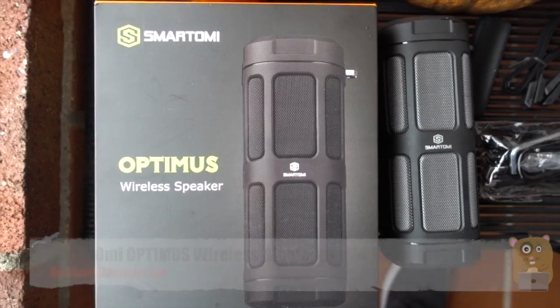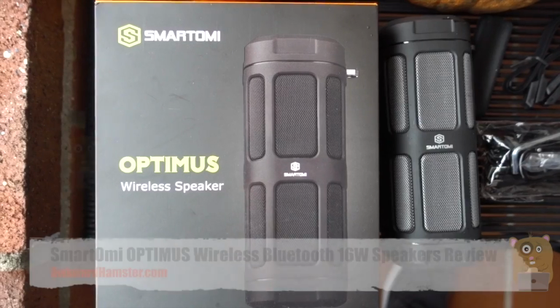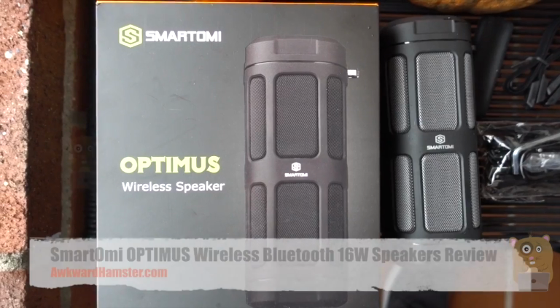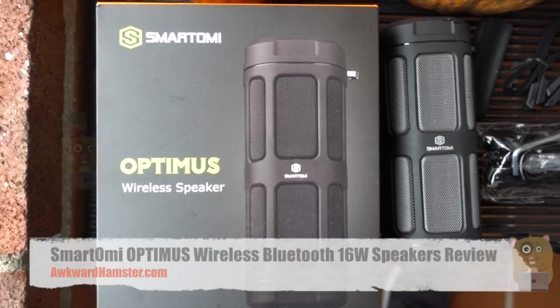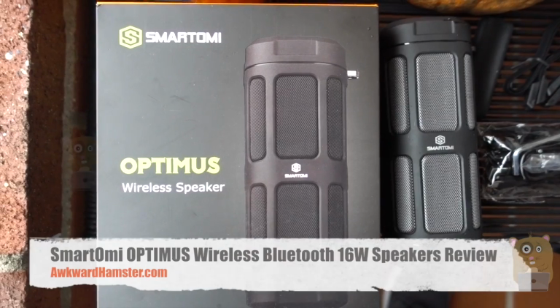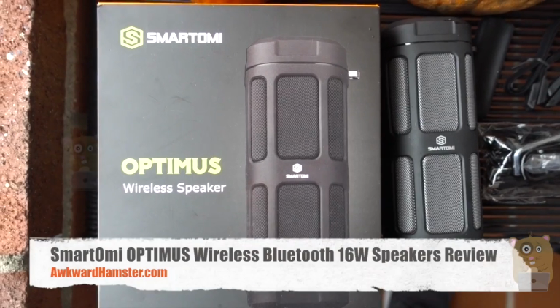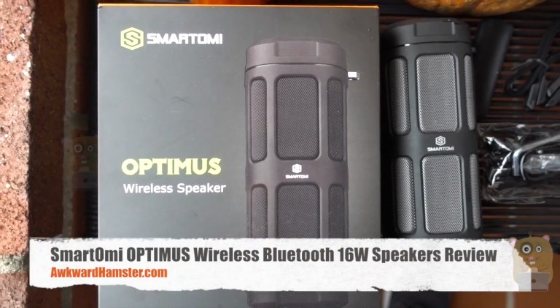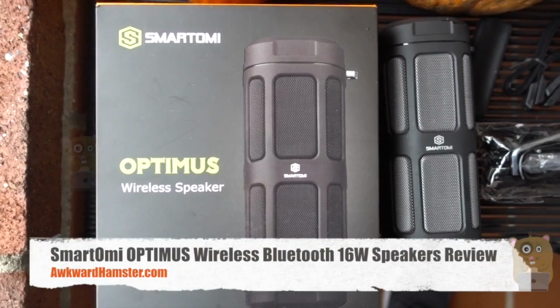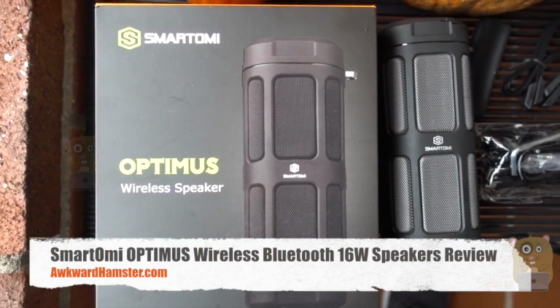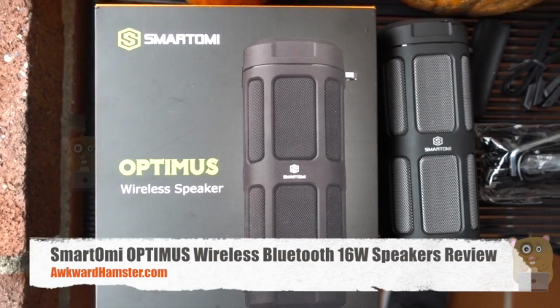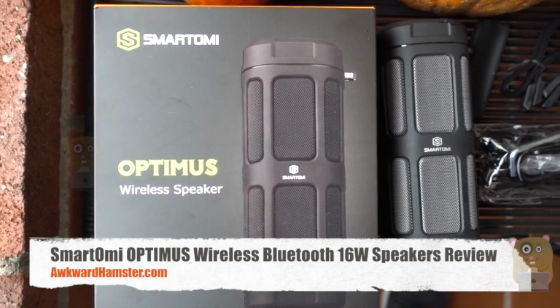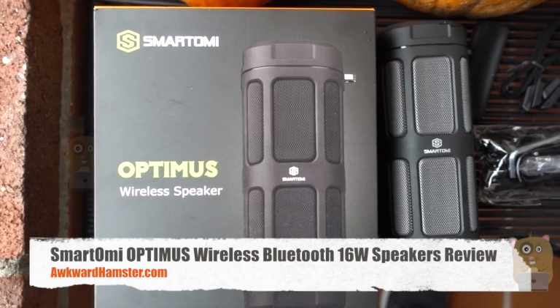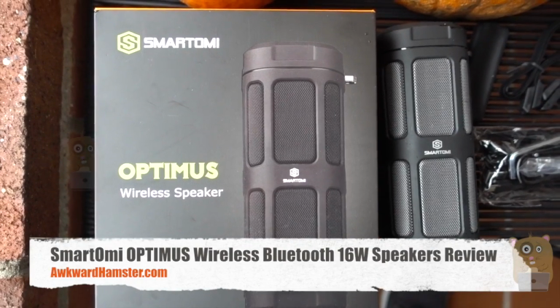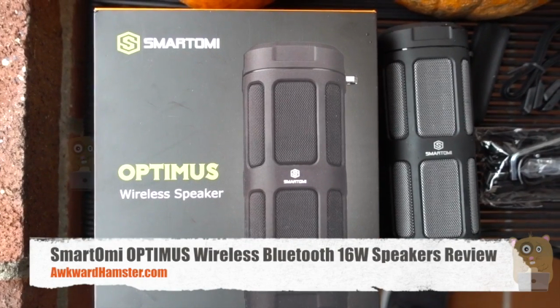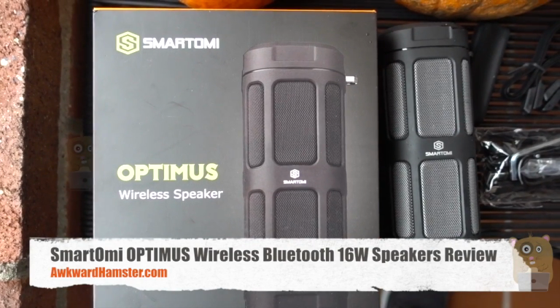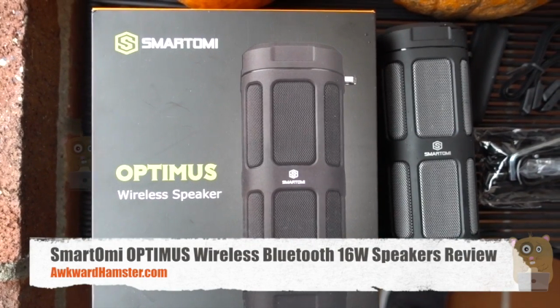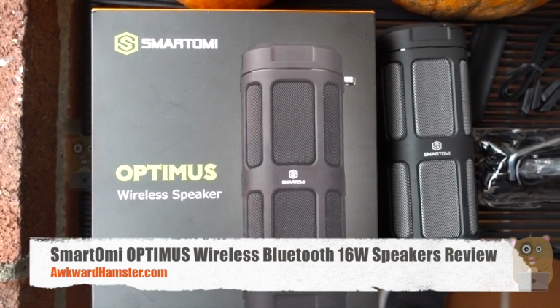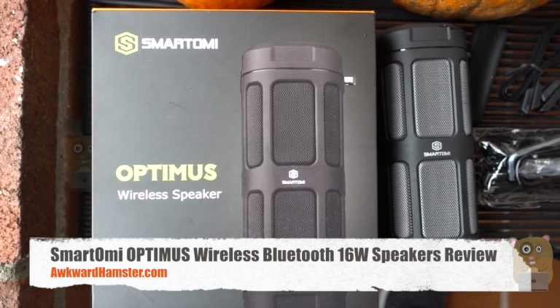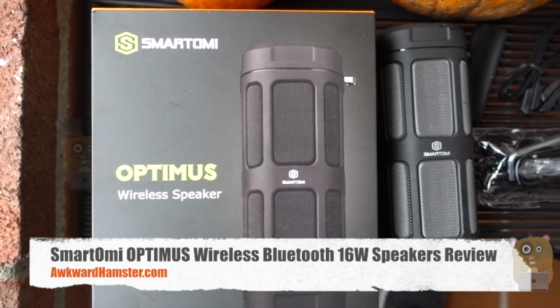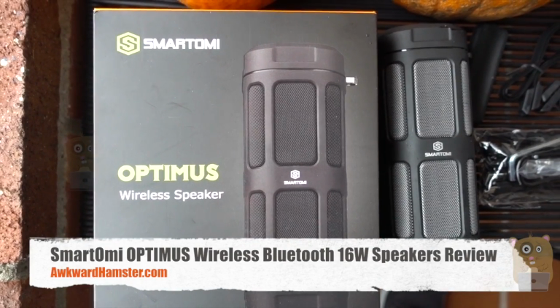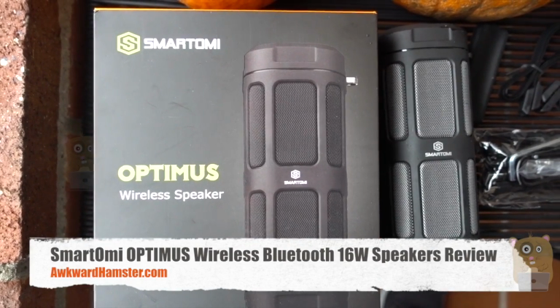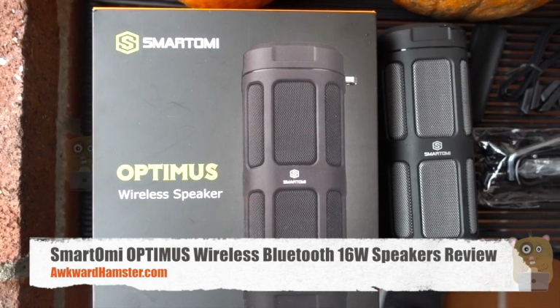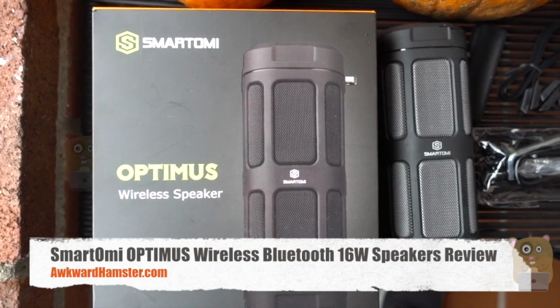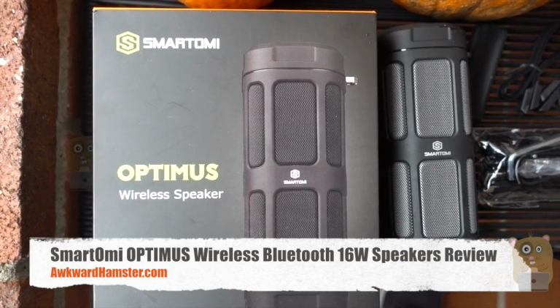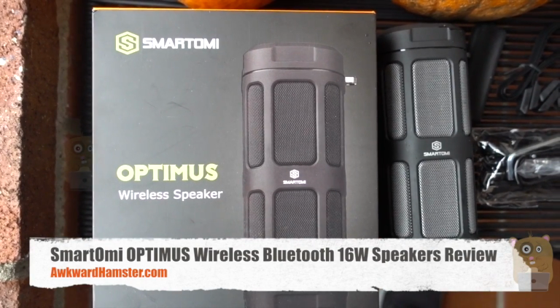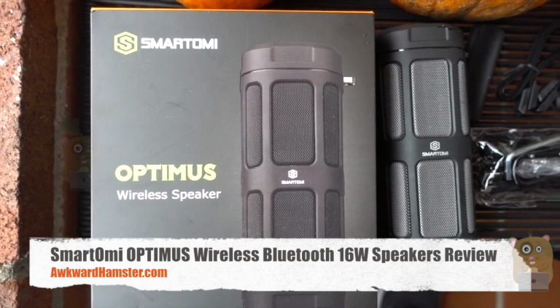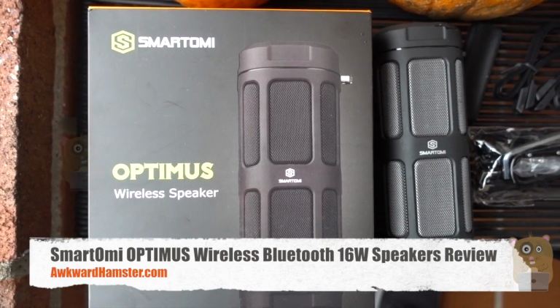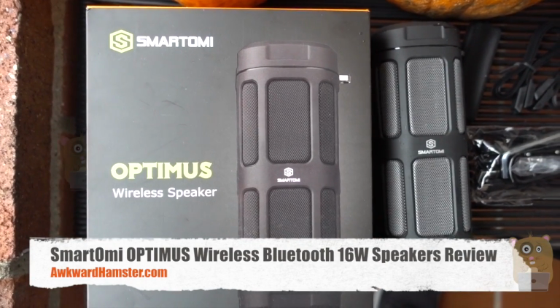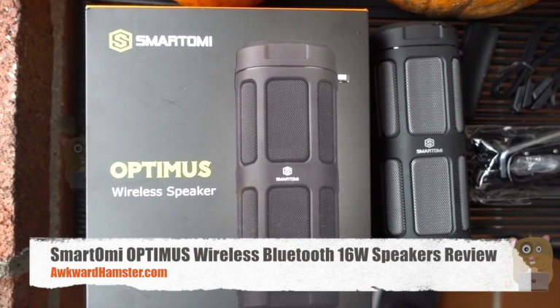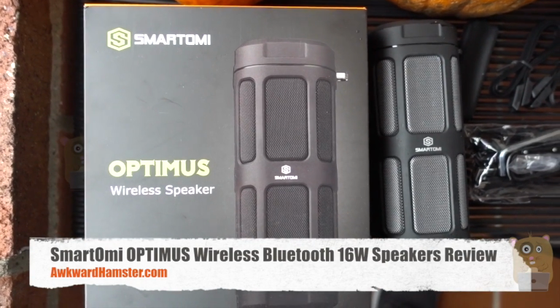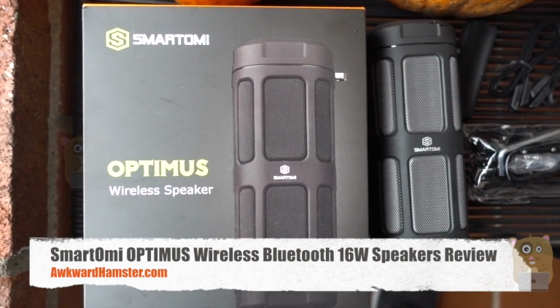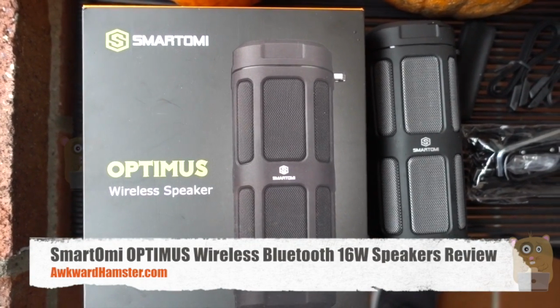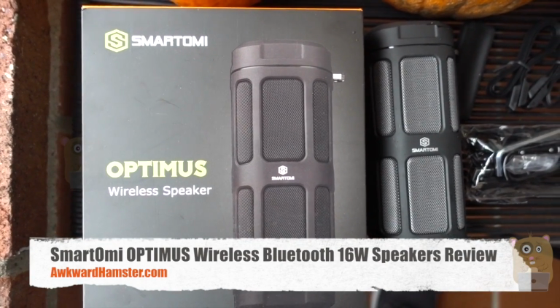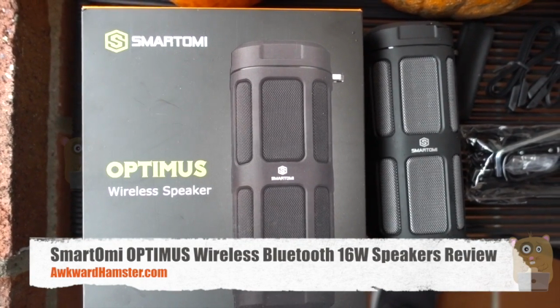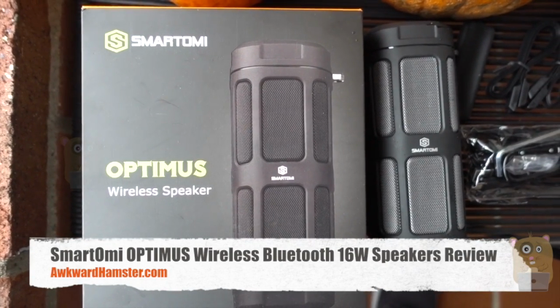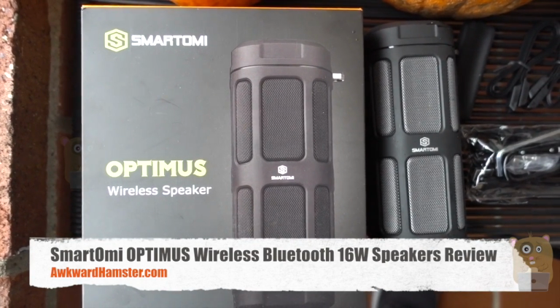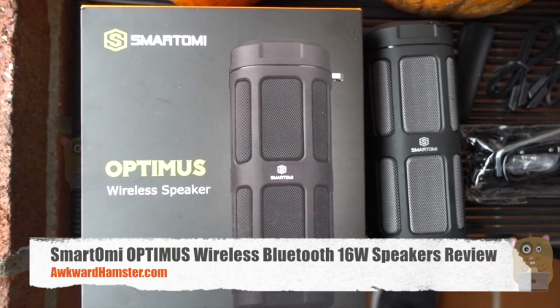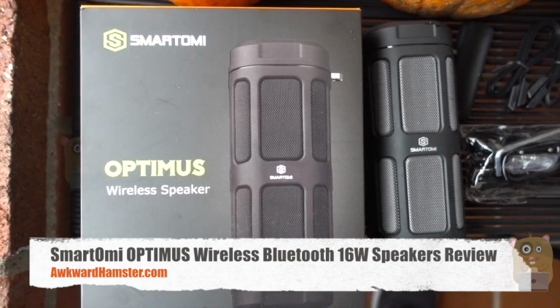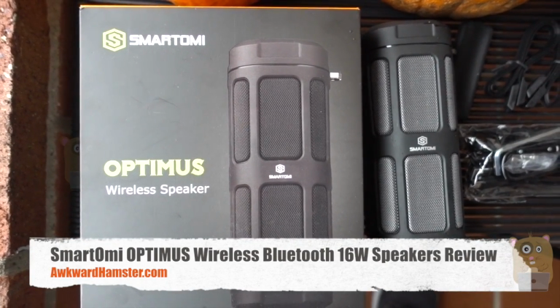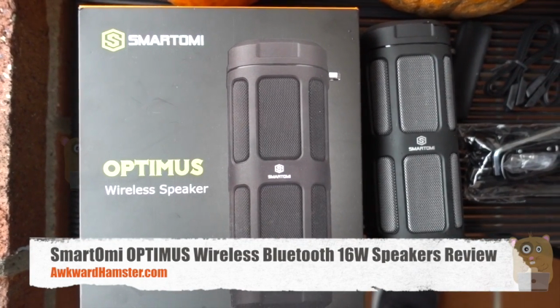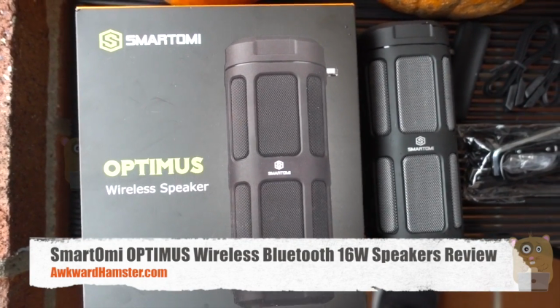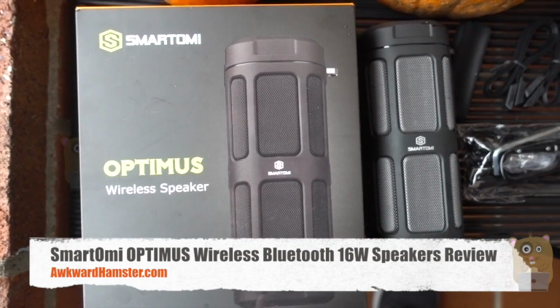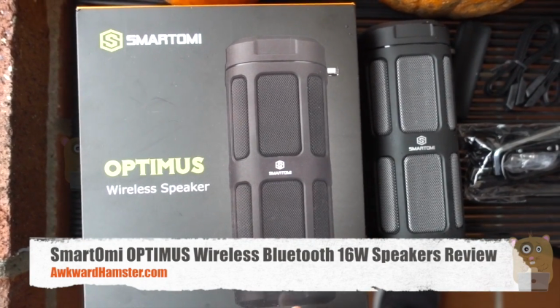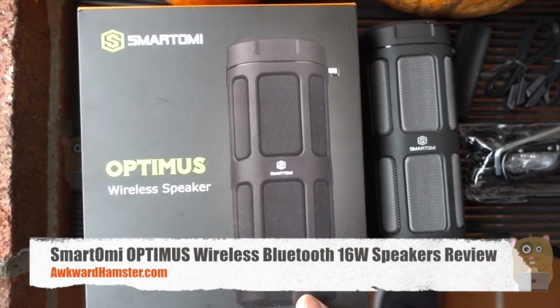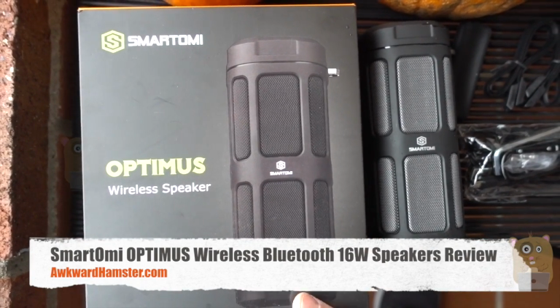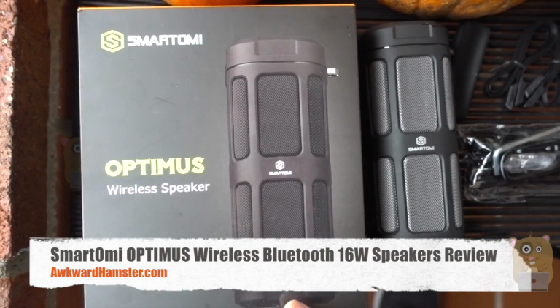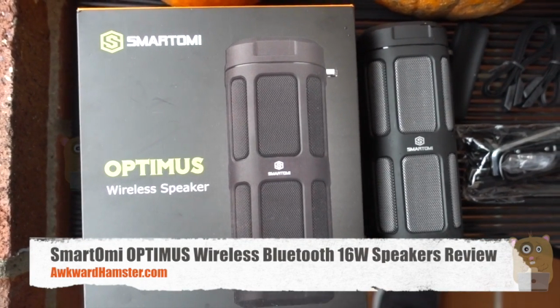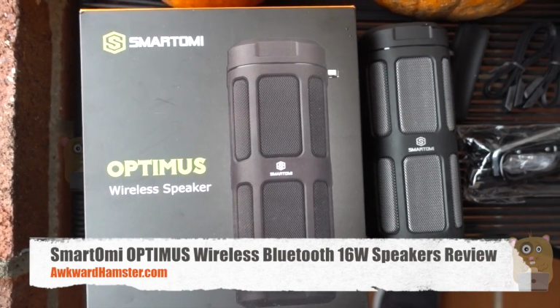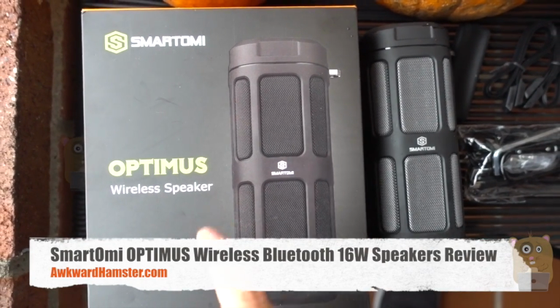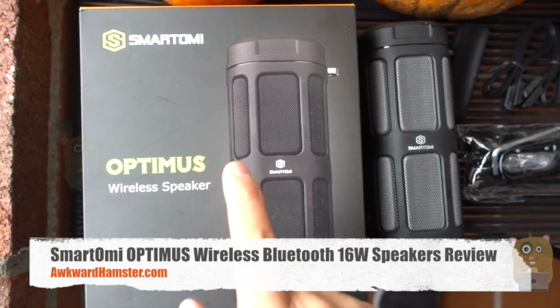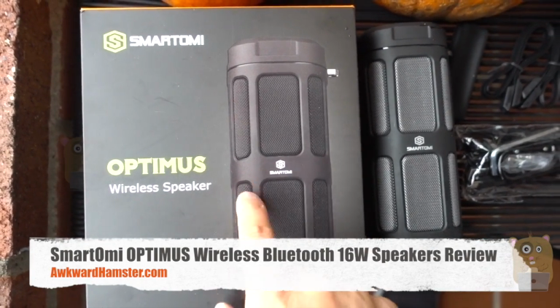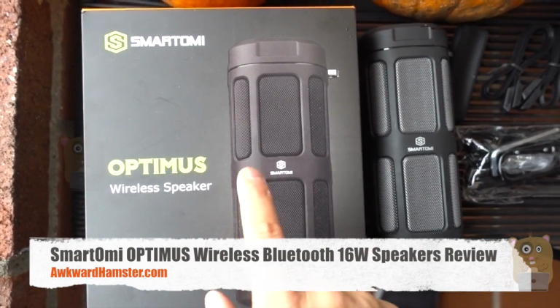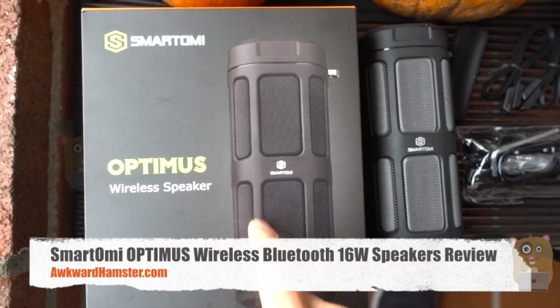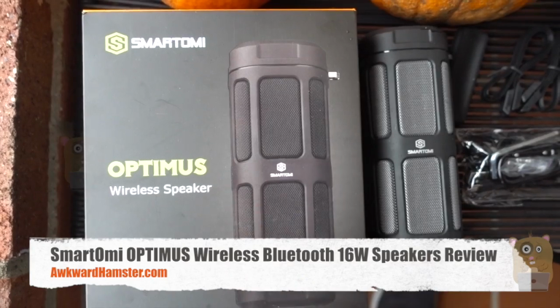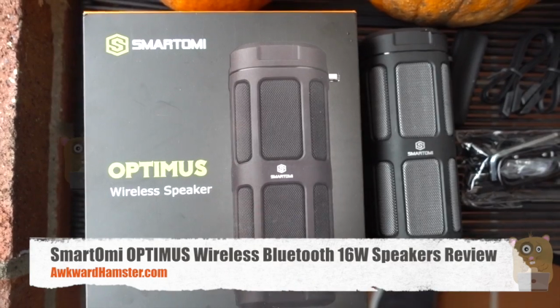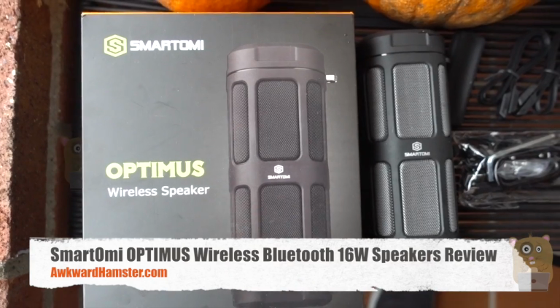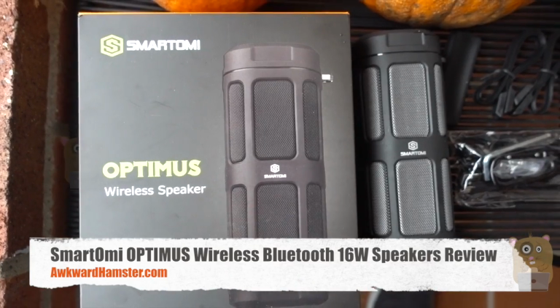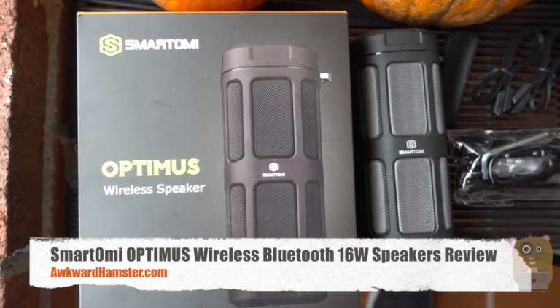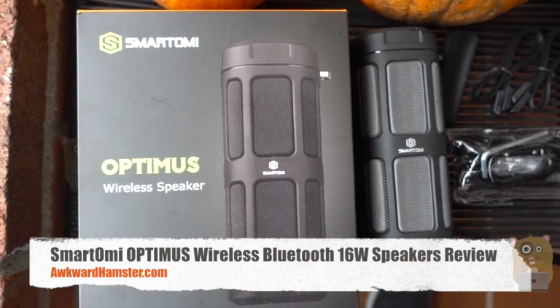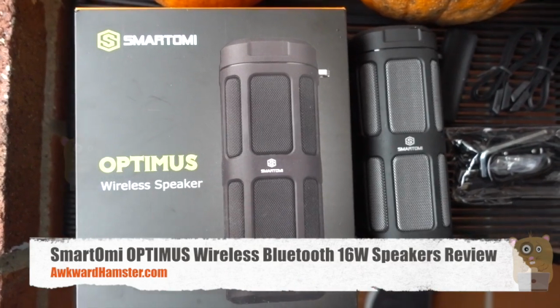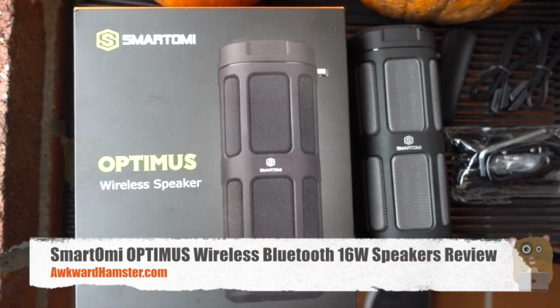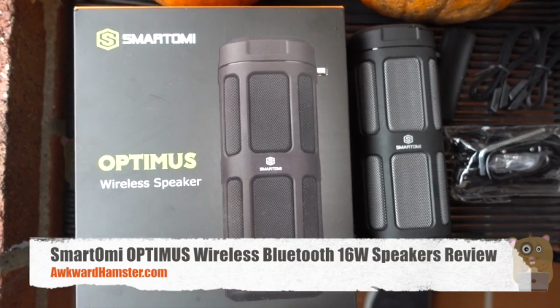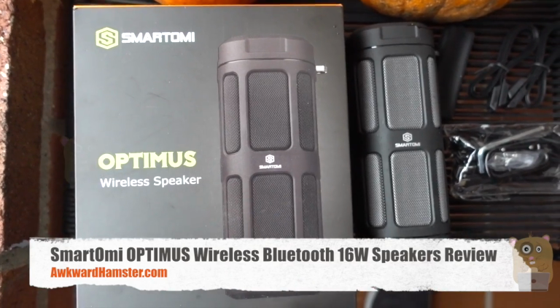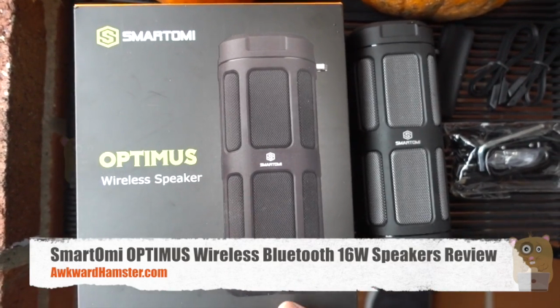Hi, welcome to AgroAmpster. Today I'll be doing a review of the Smart Omni Optimus wireless speaker. This item costs roughly $90 off Amazon.